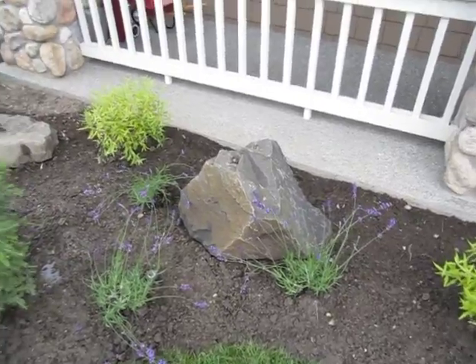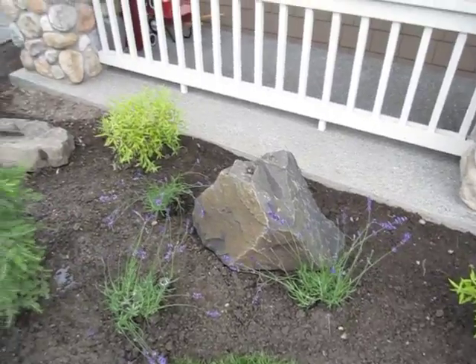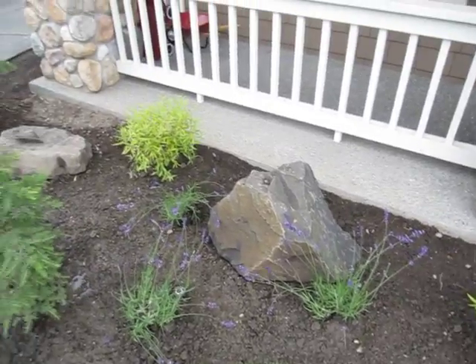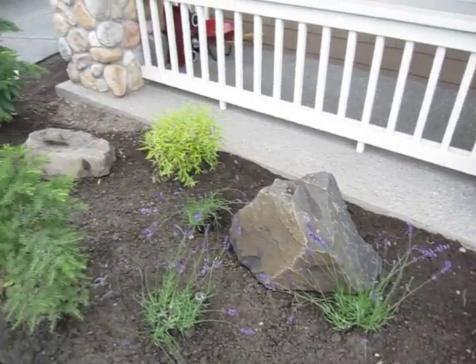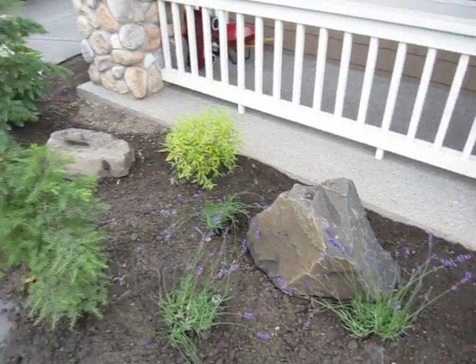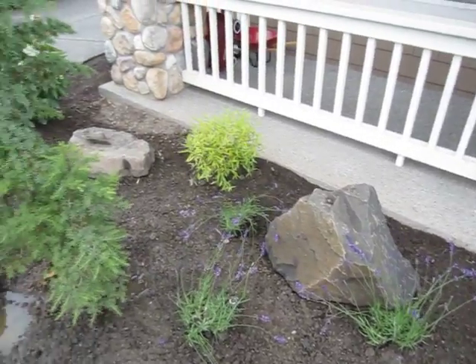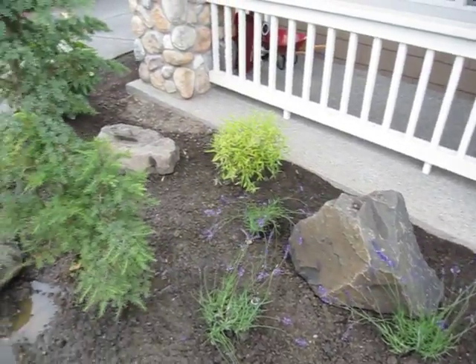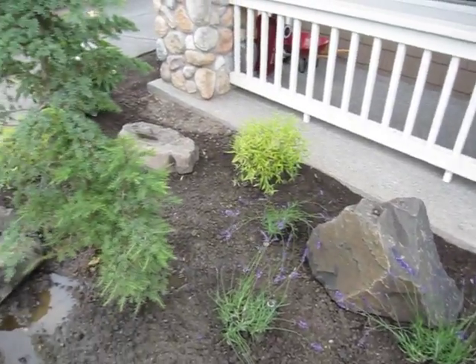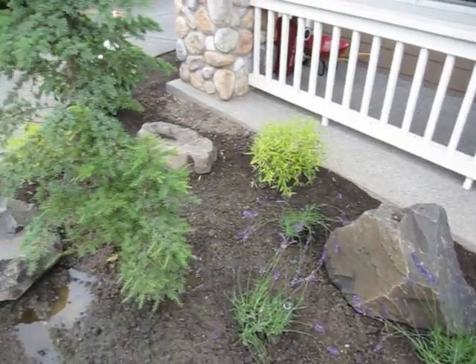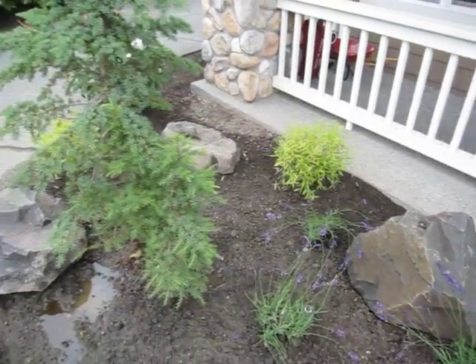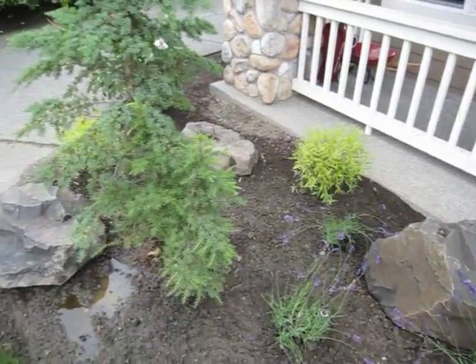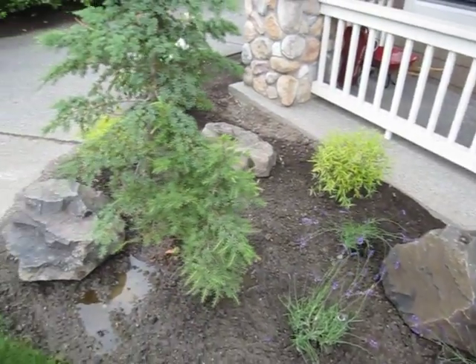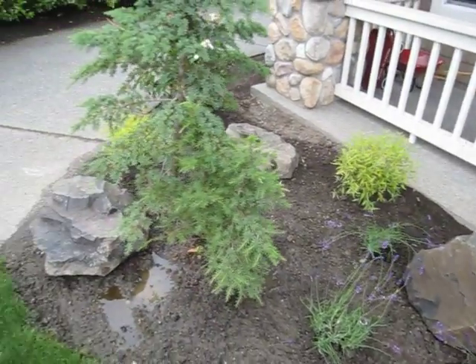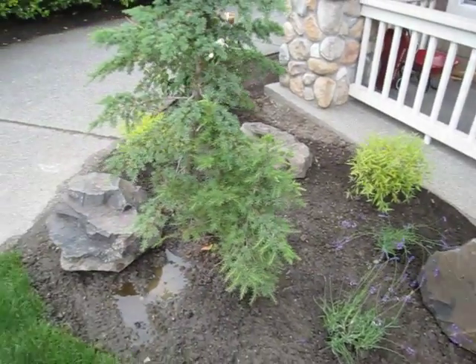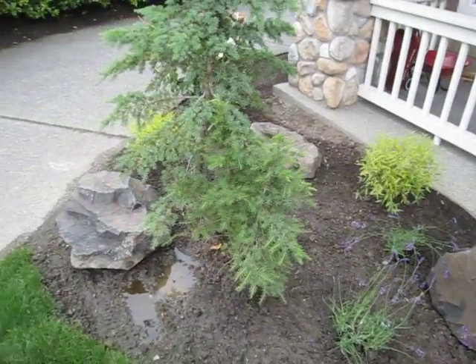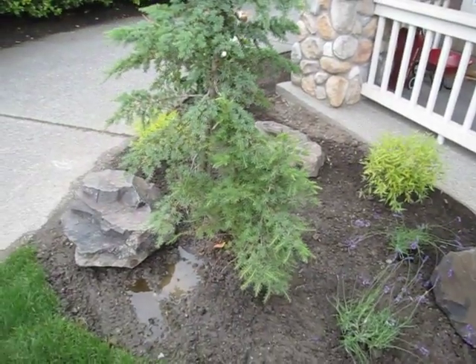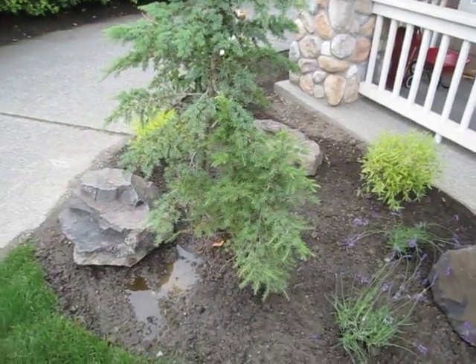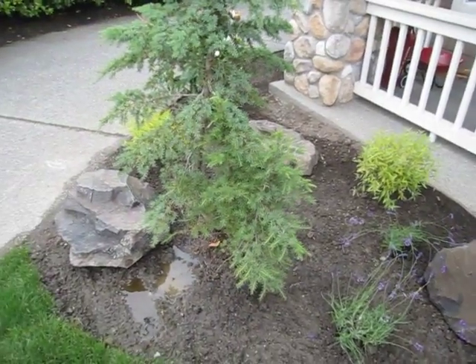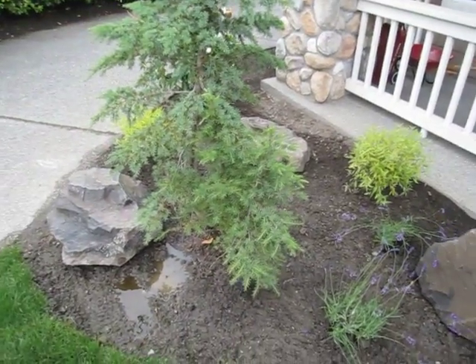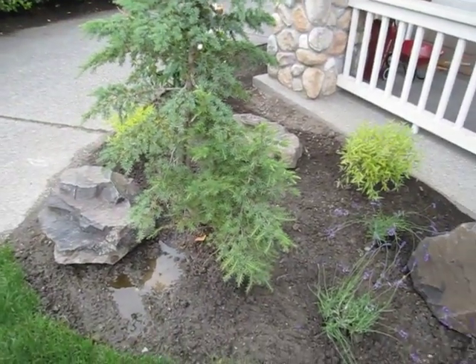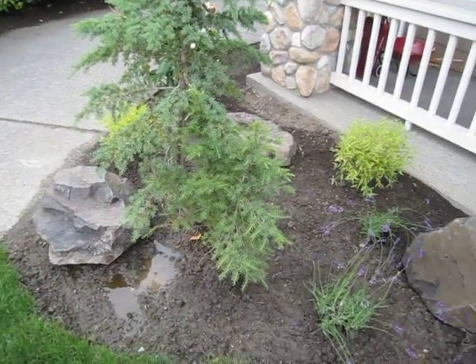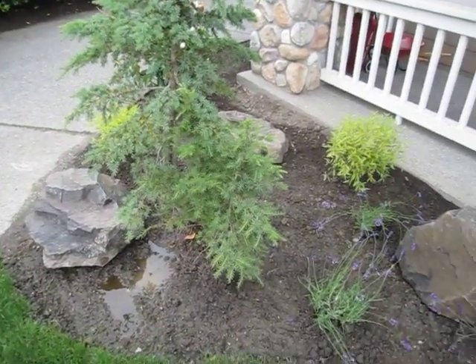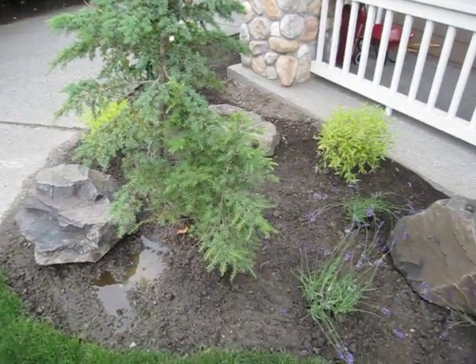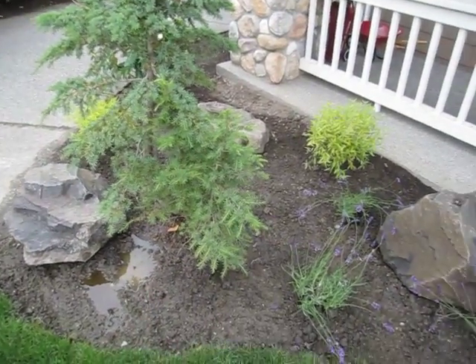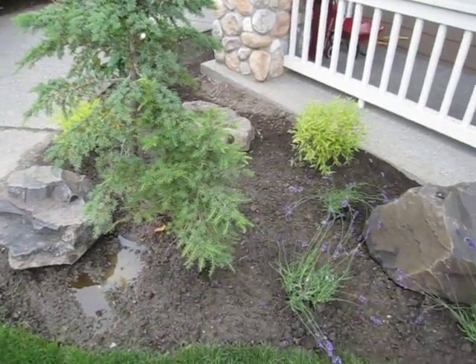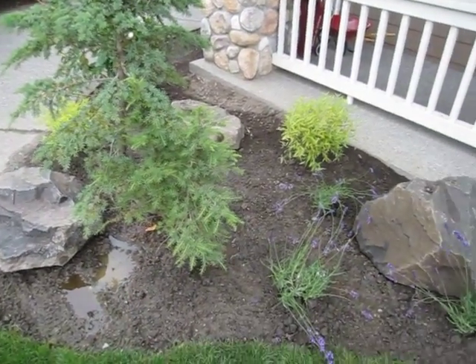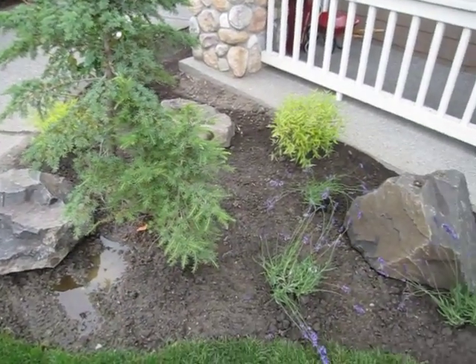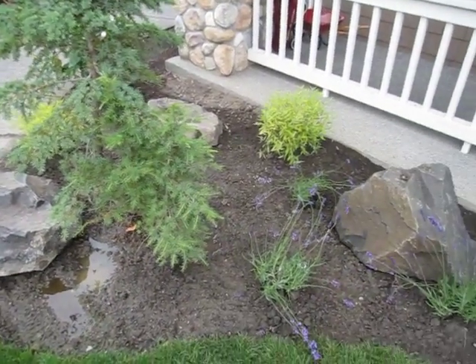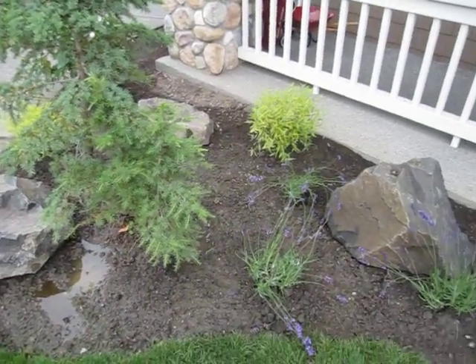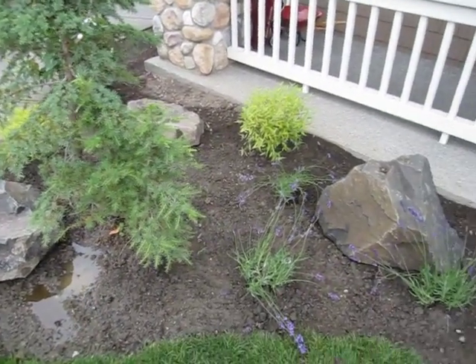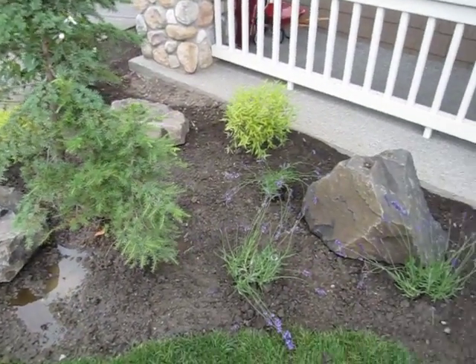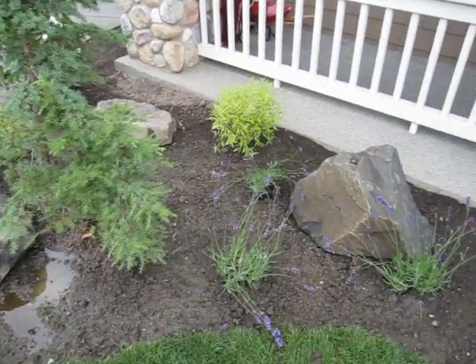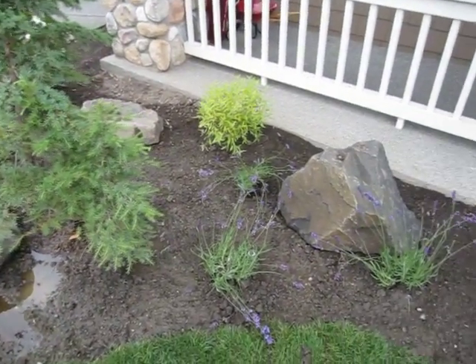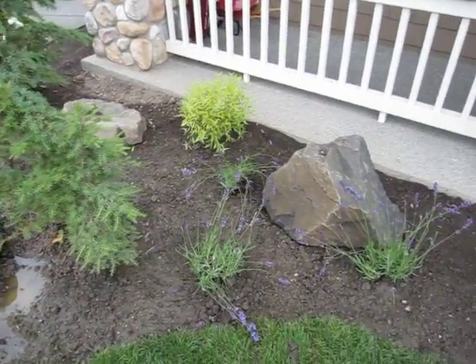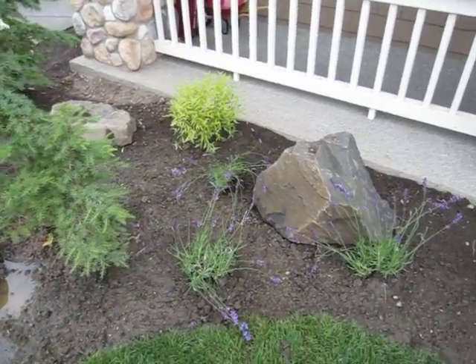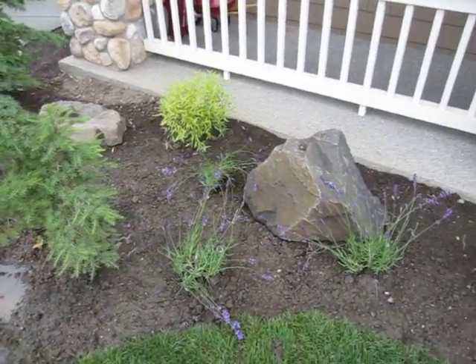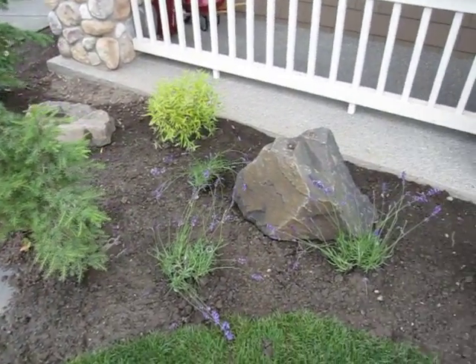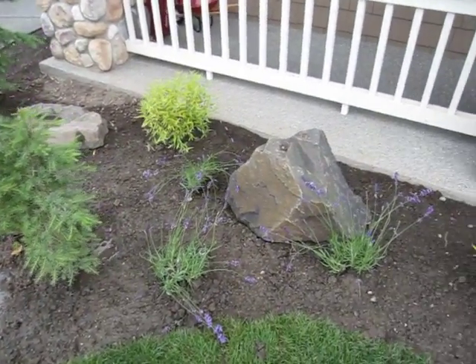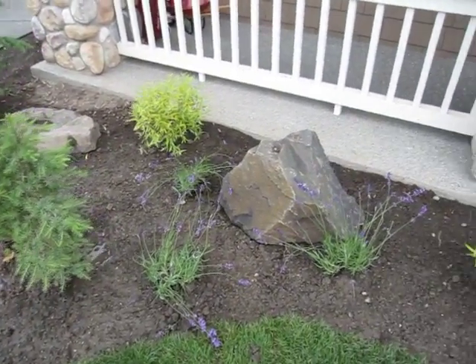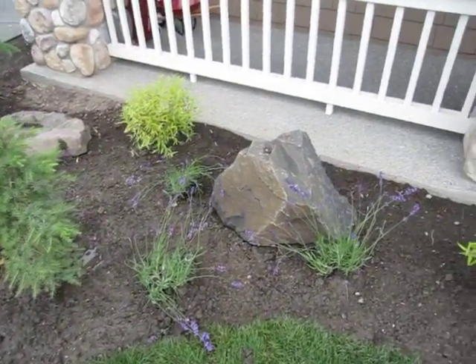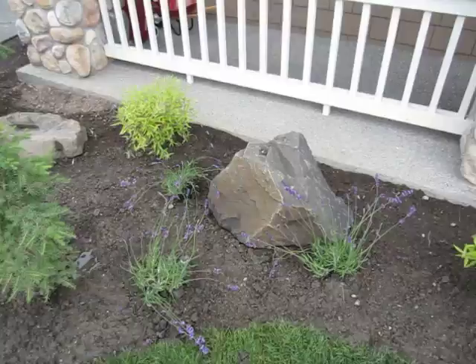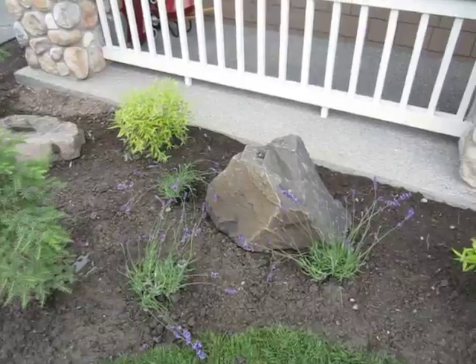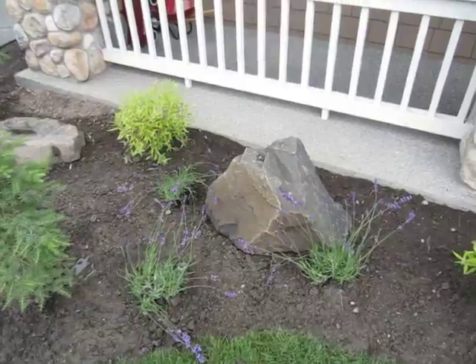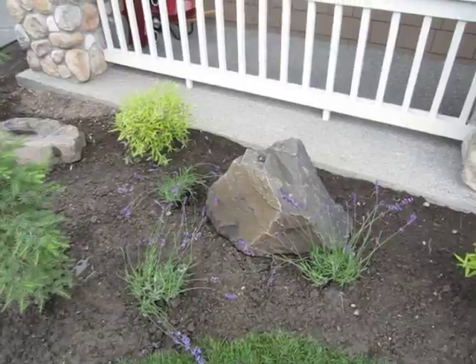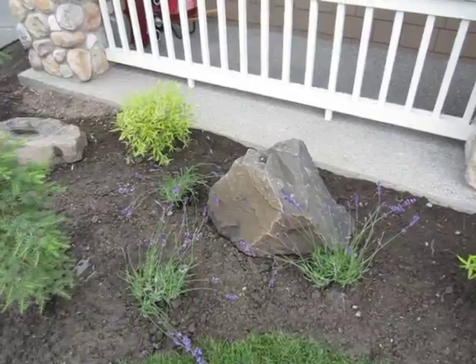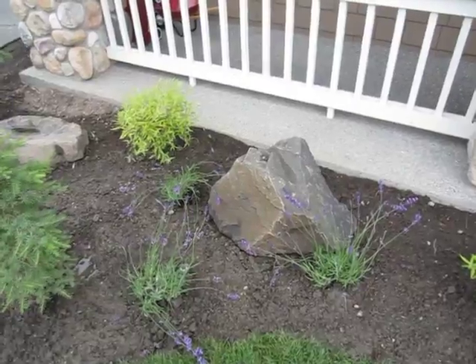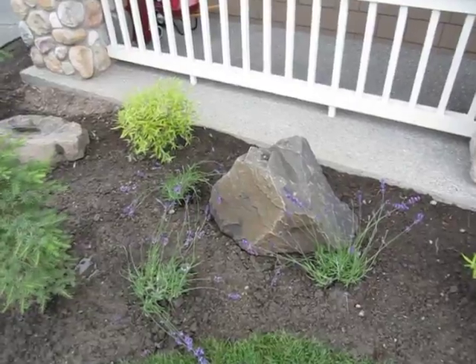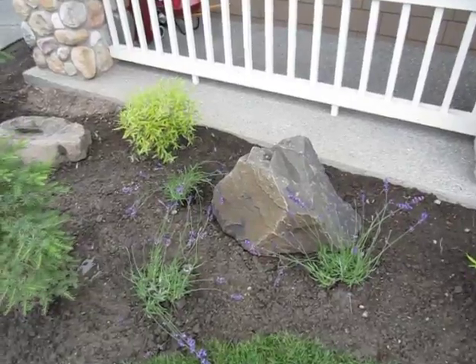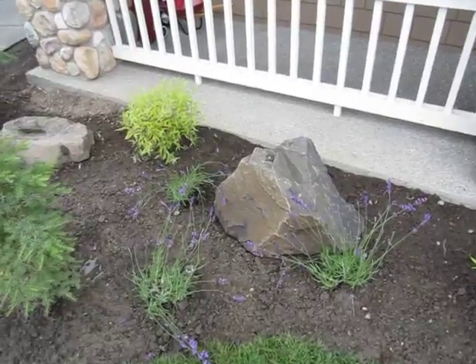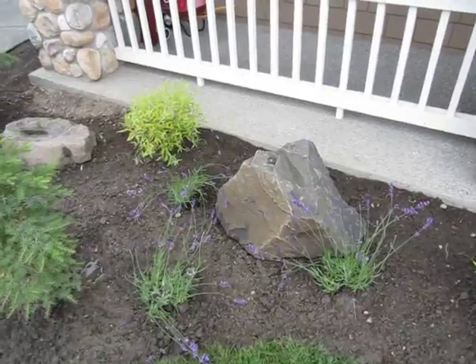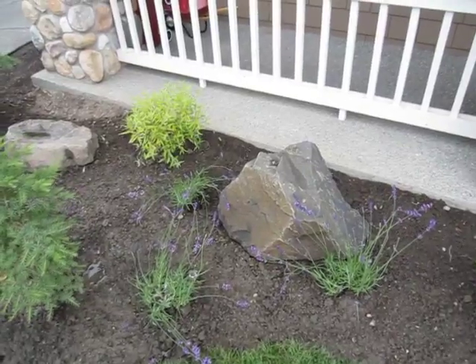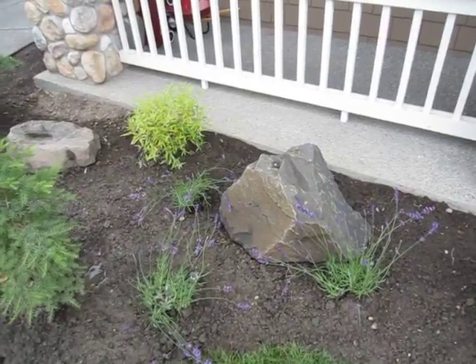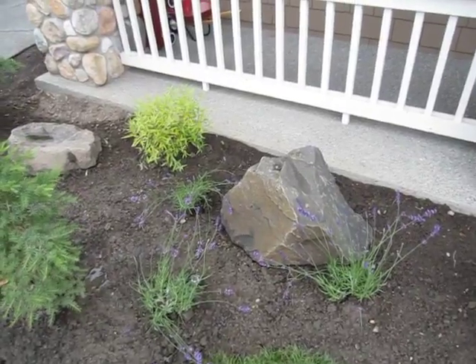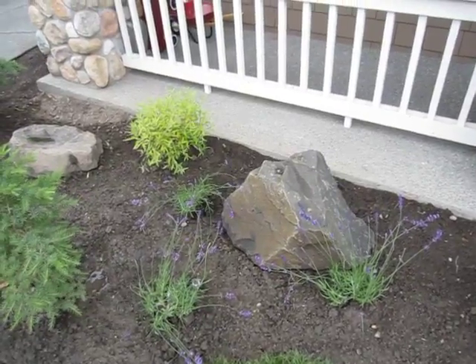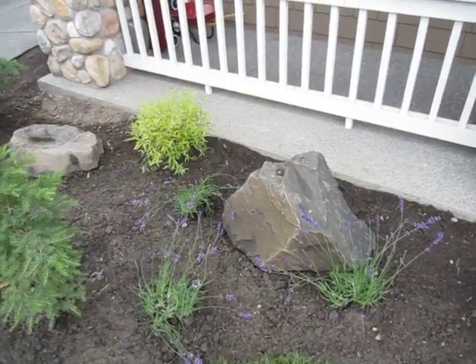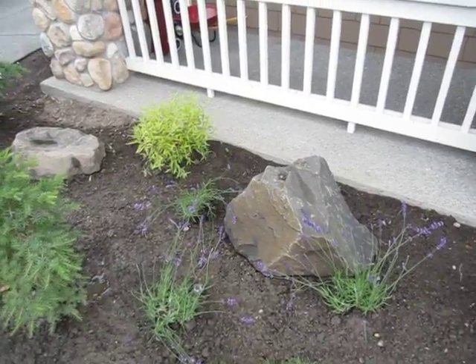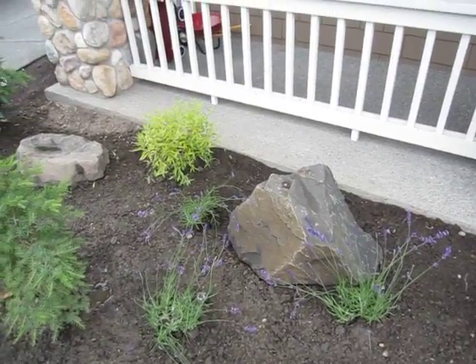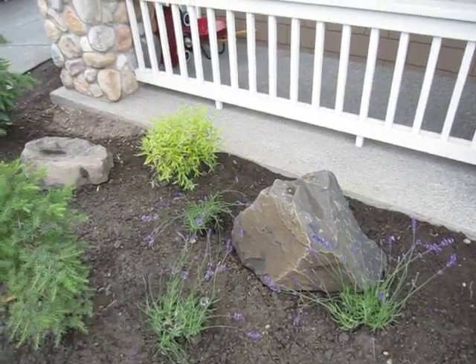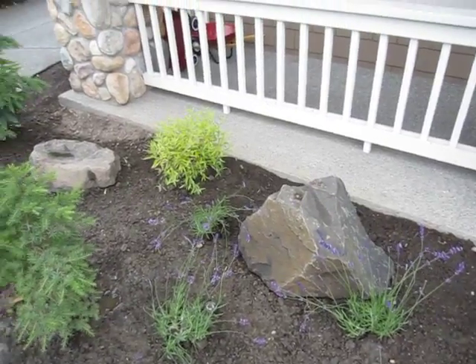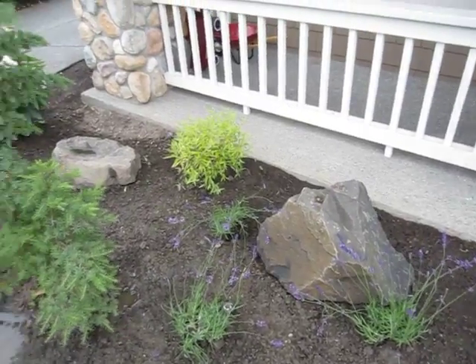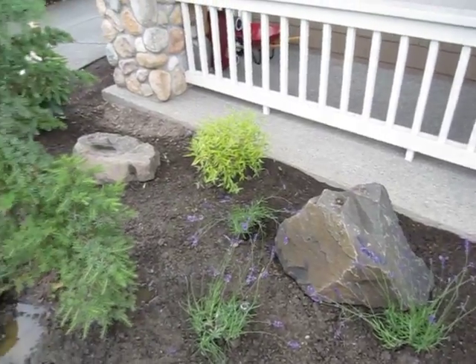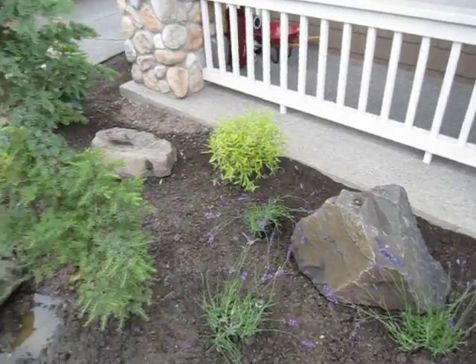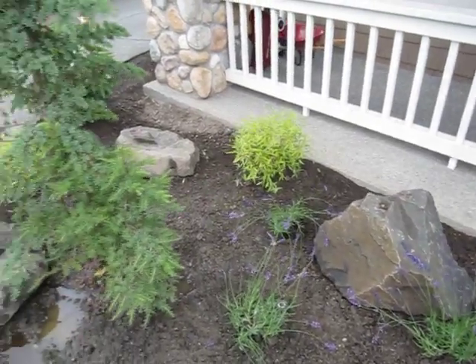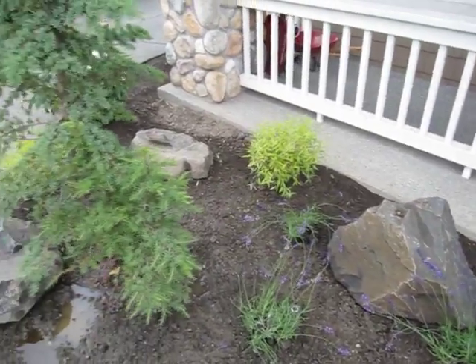These are the three rocks that our neighbor up the street, Chris, gave us — they were just in the way in the back of his driveway.